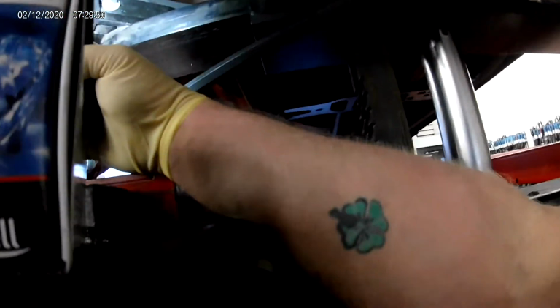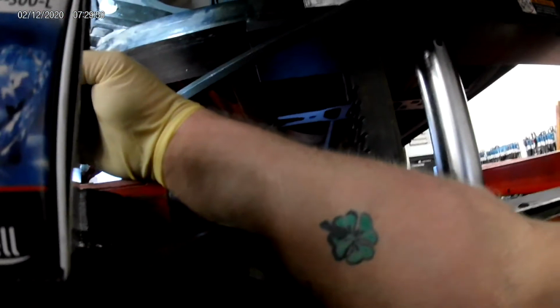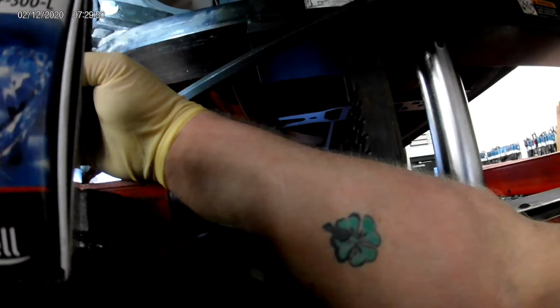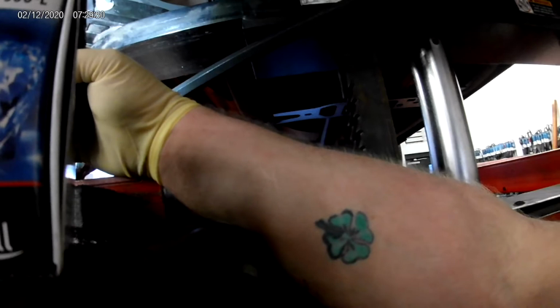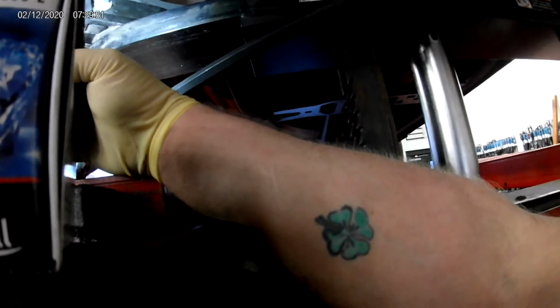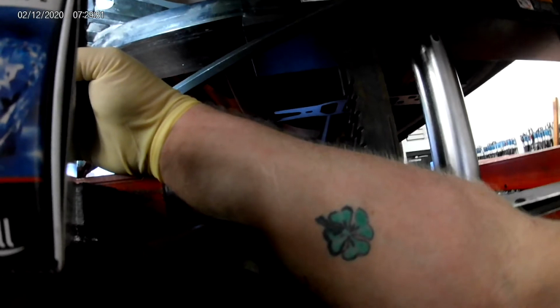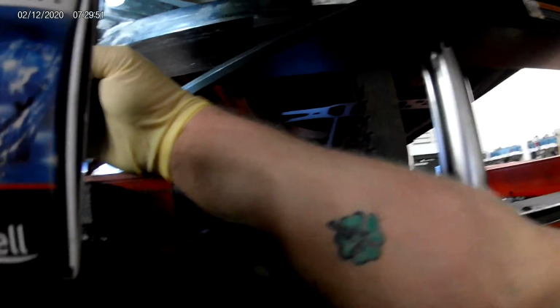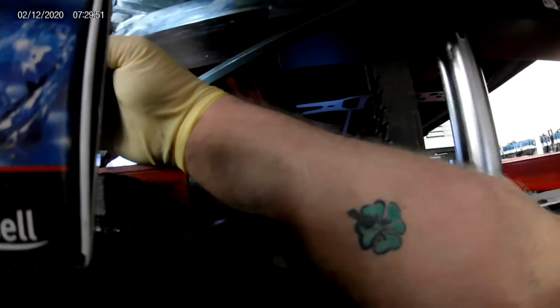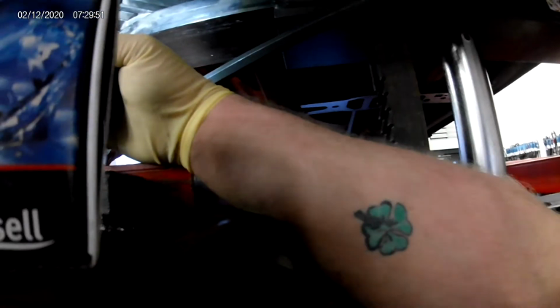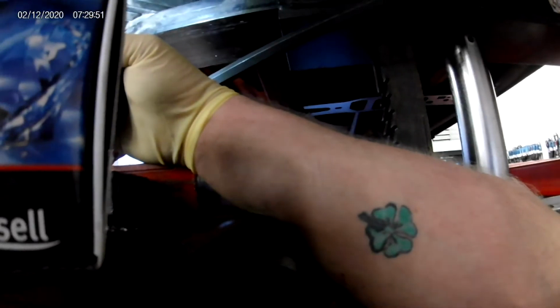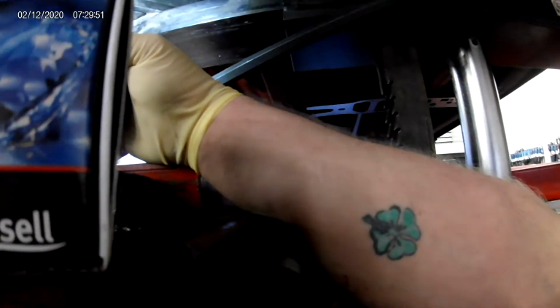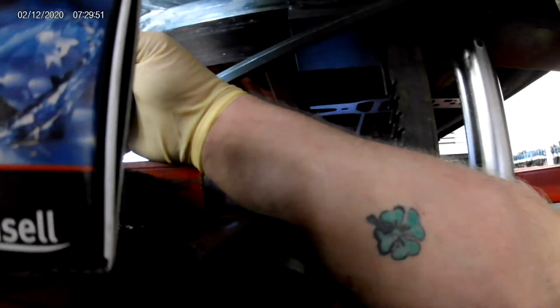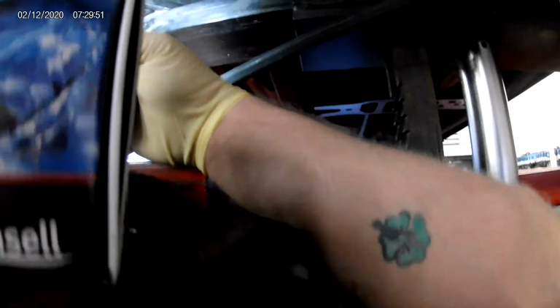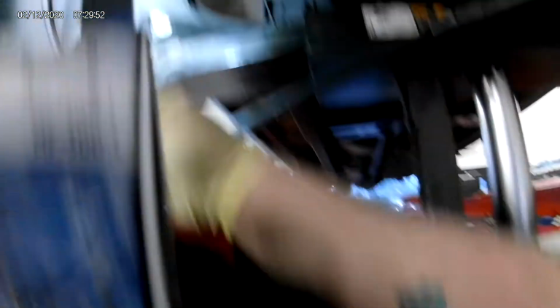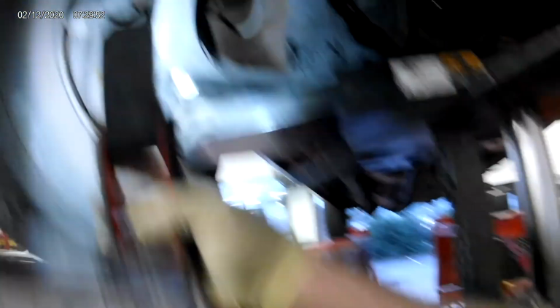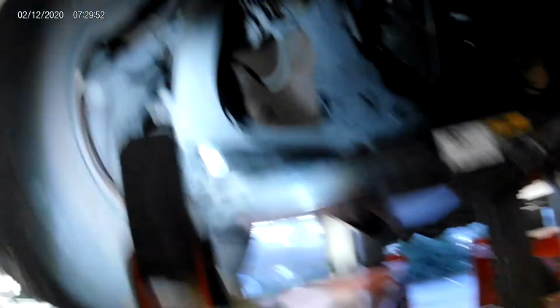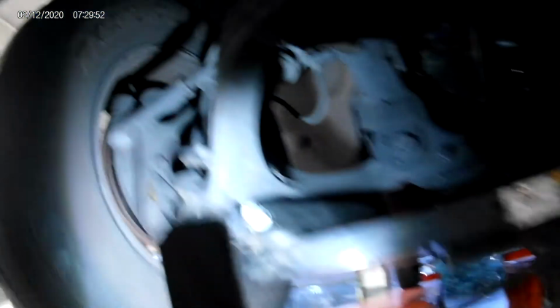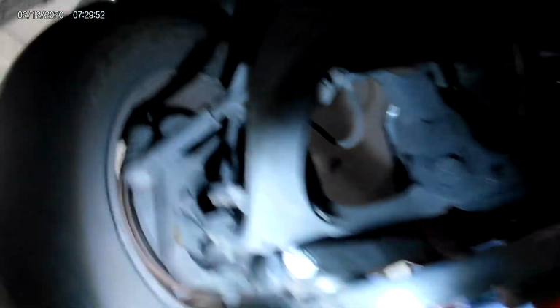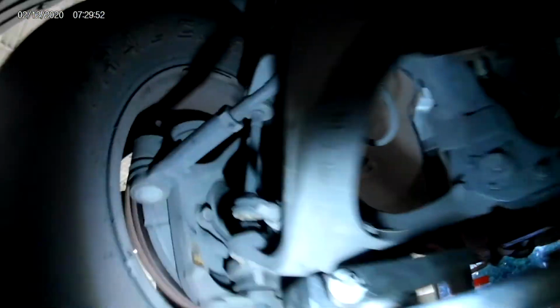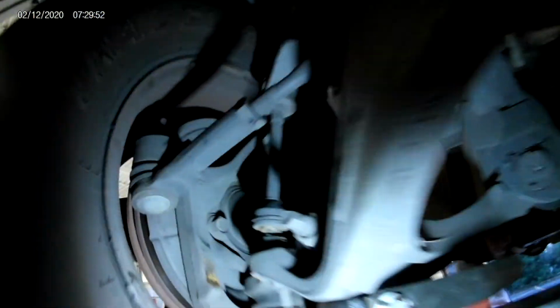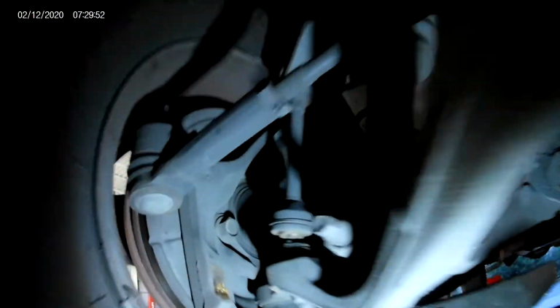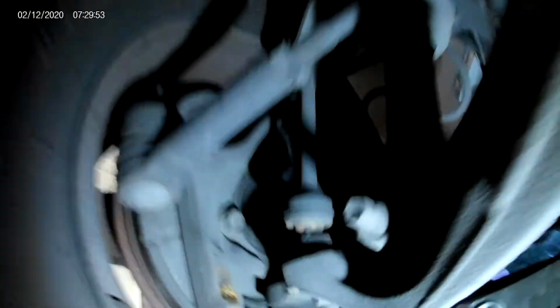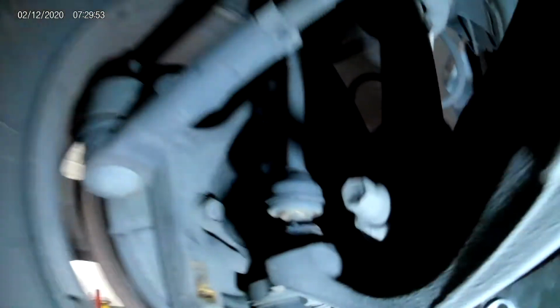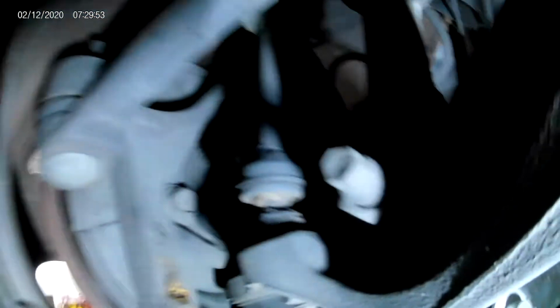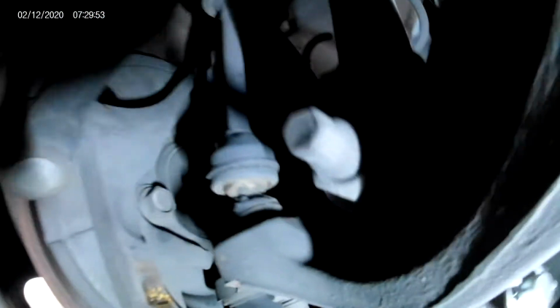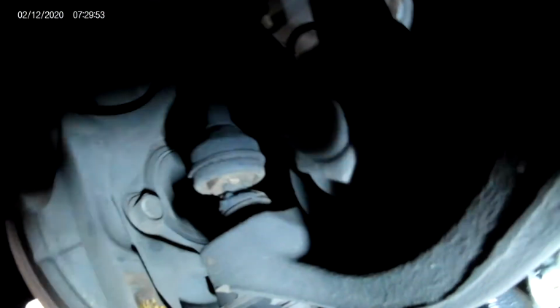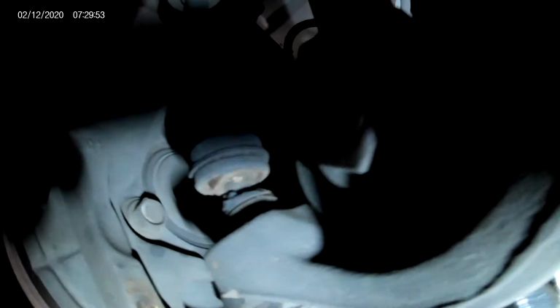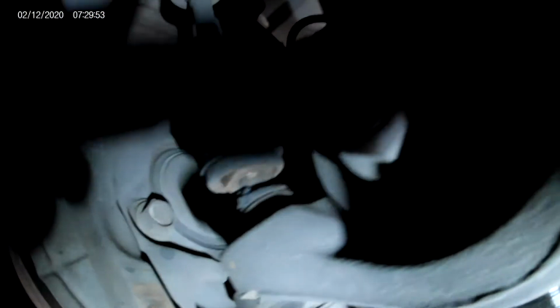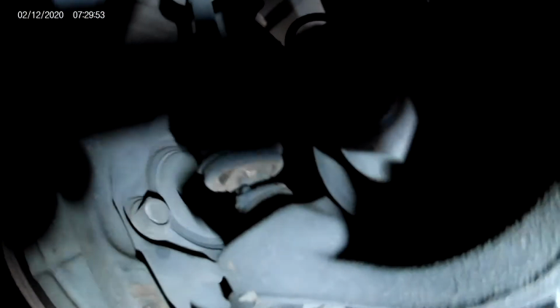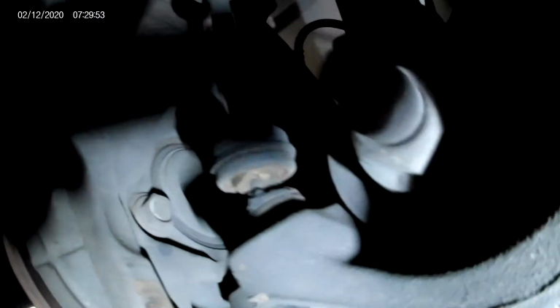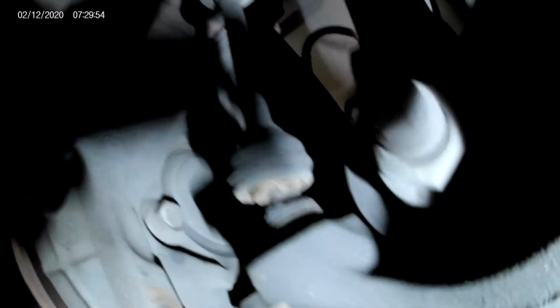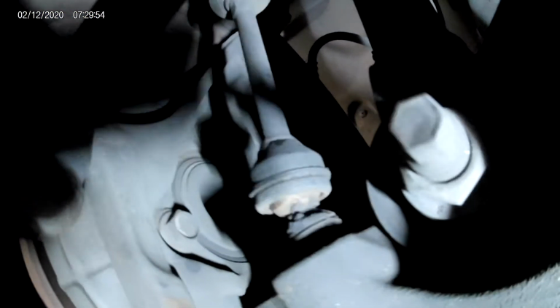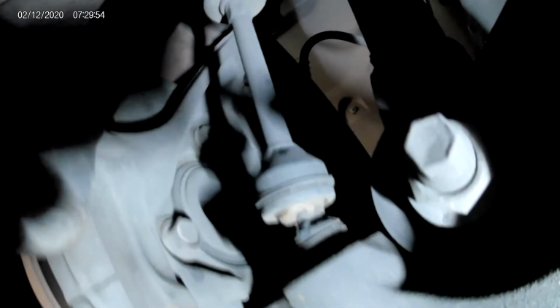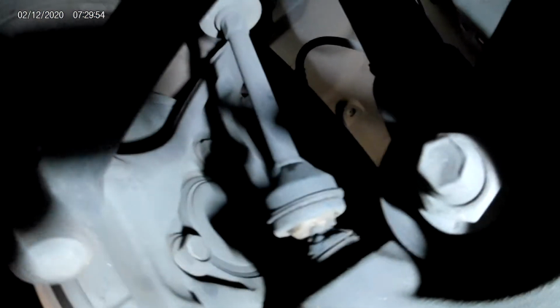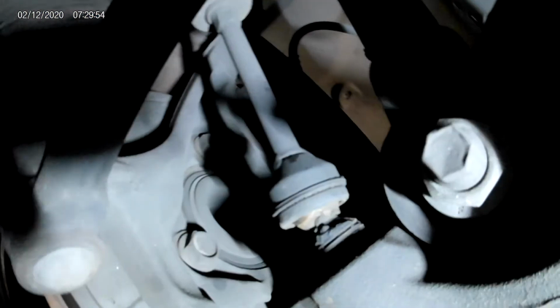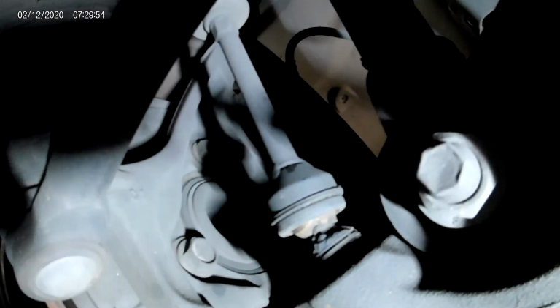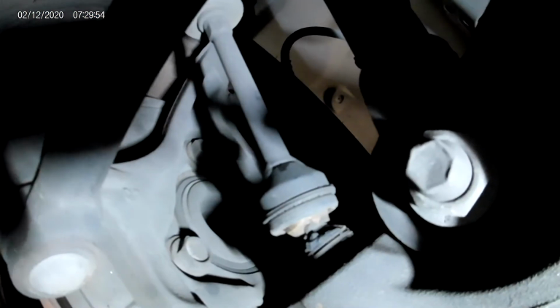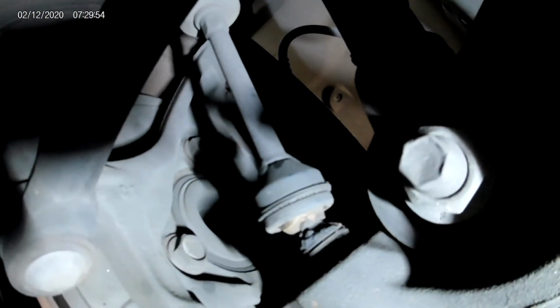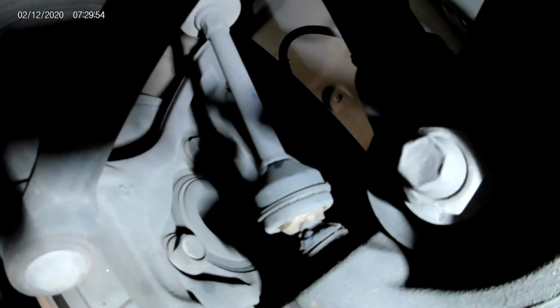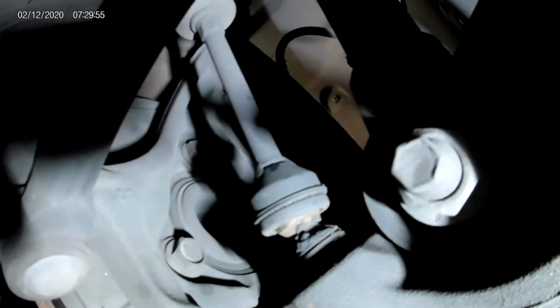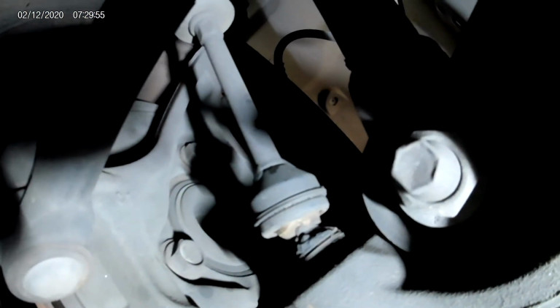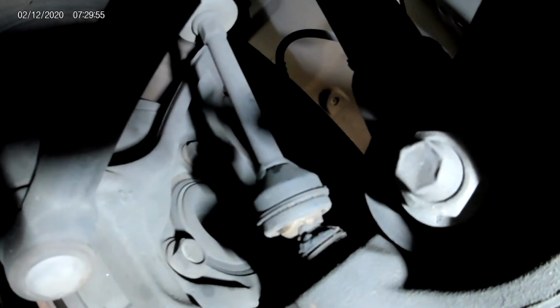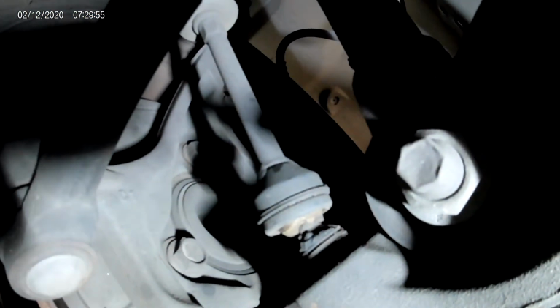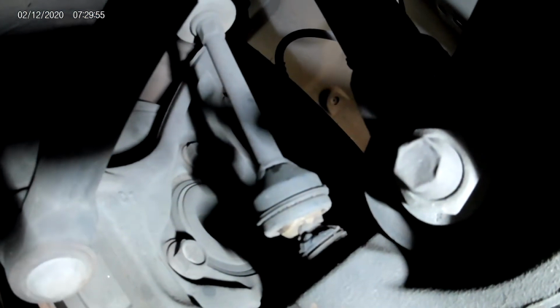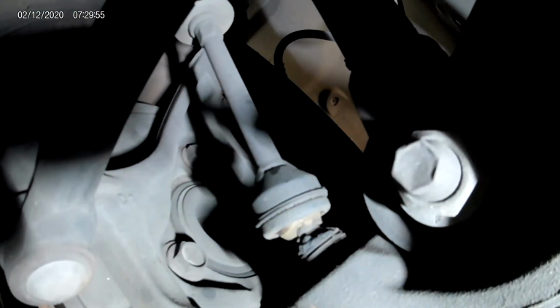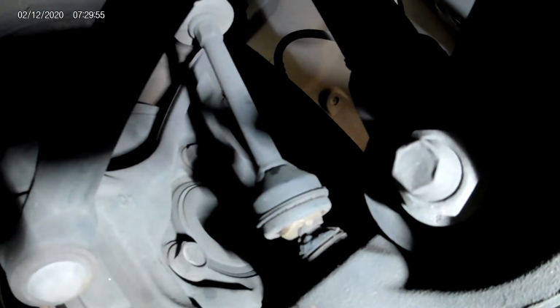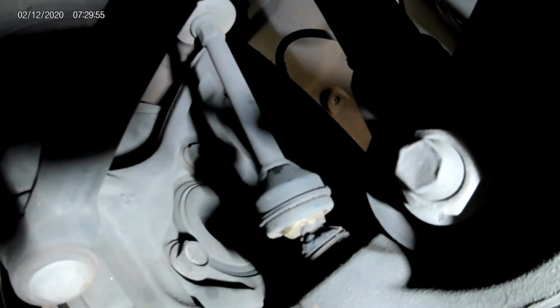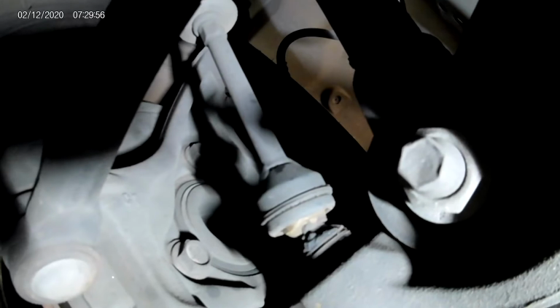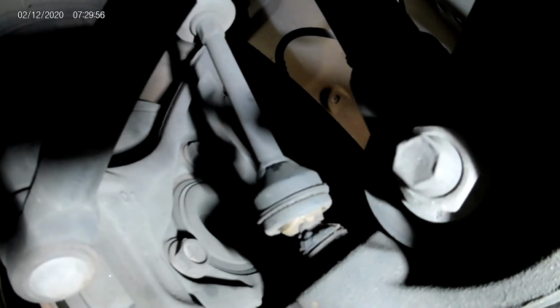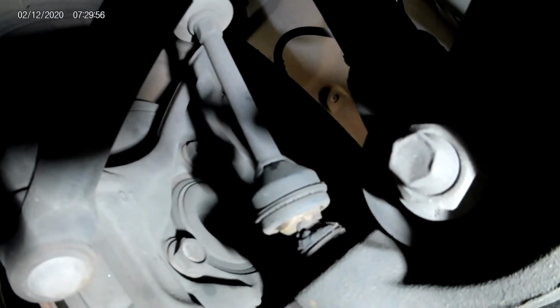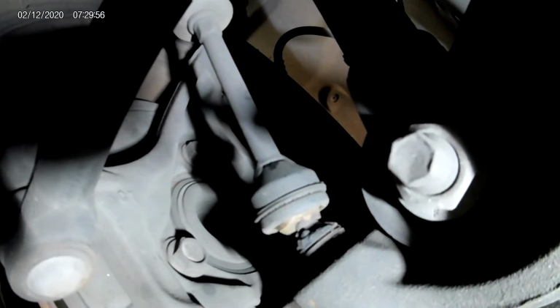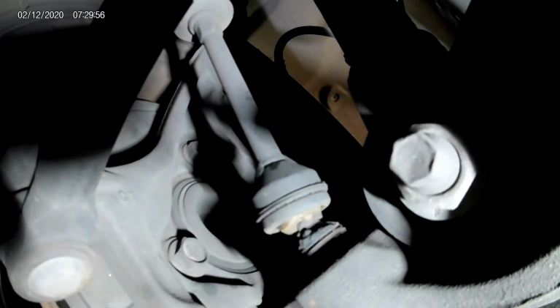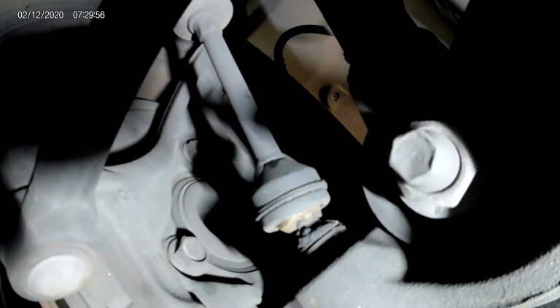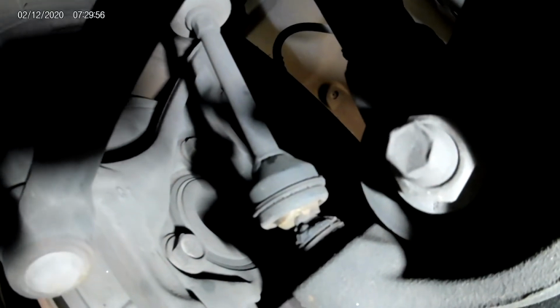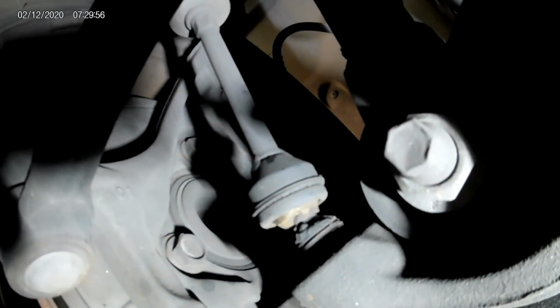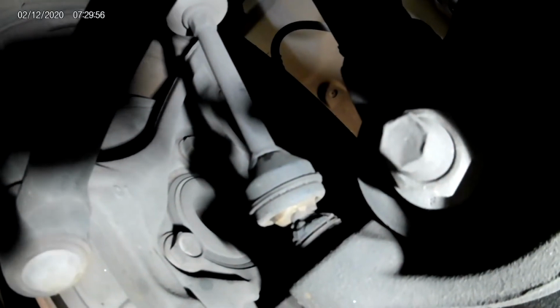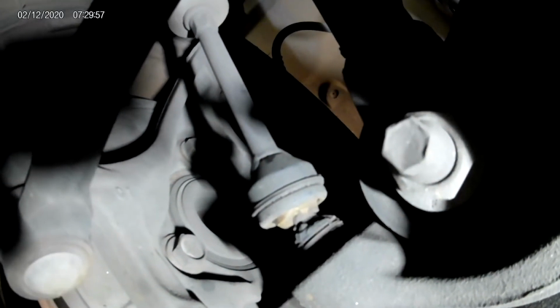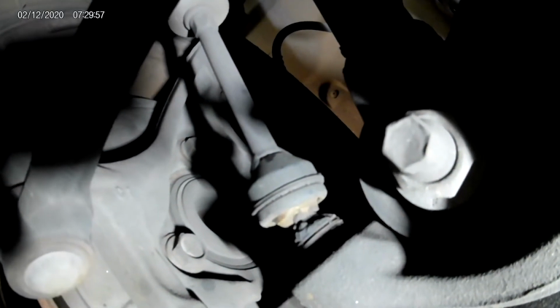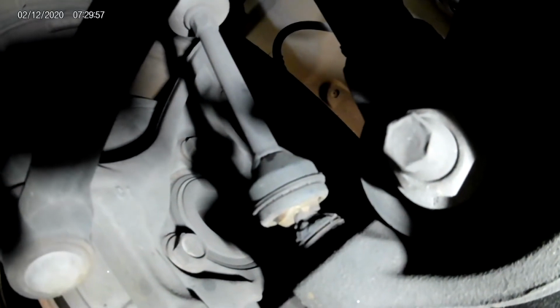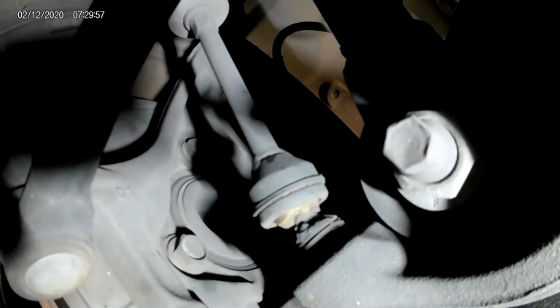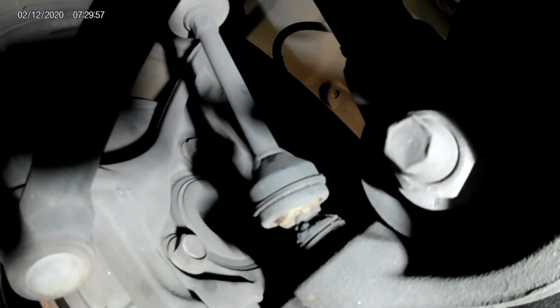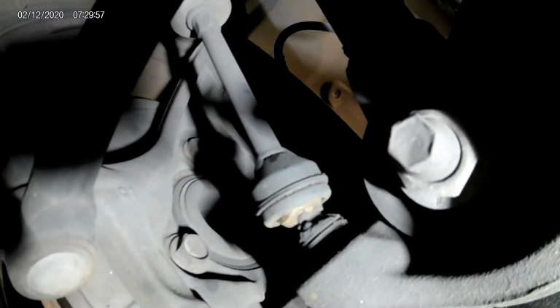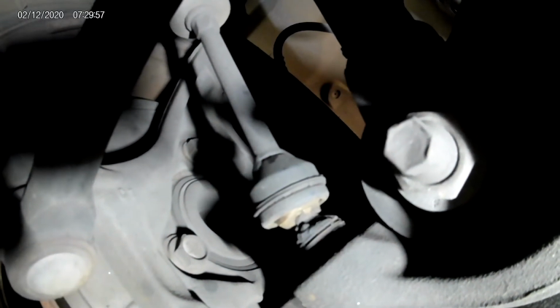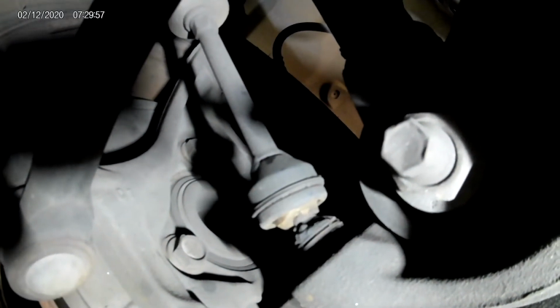It also has busted end links — another common thing. You can see the bushings are gone. That can cause clunking over bumps too.